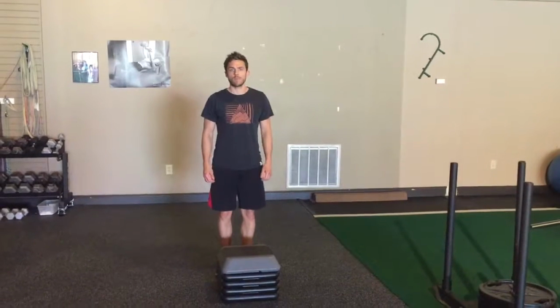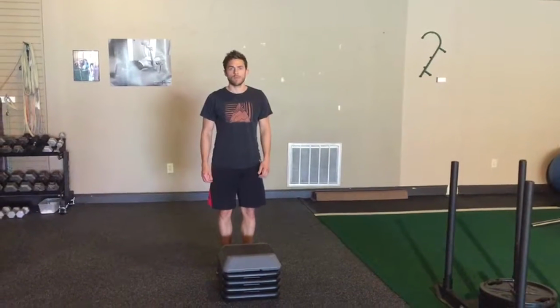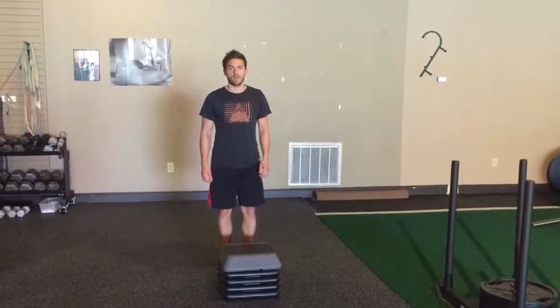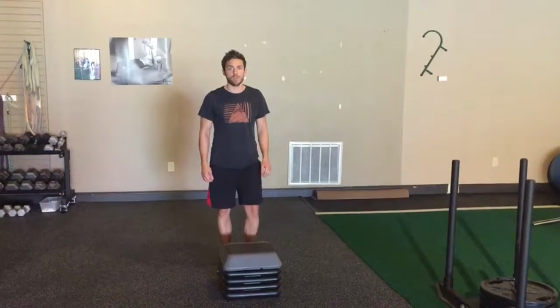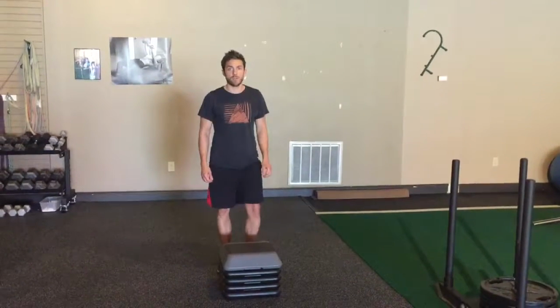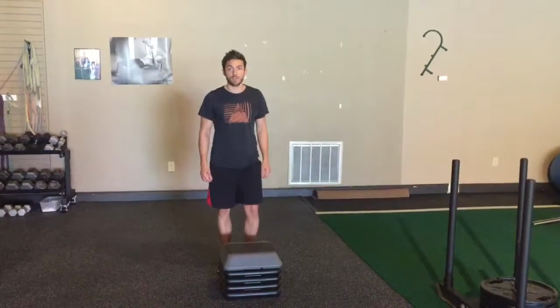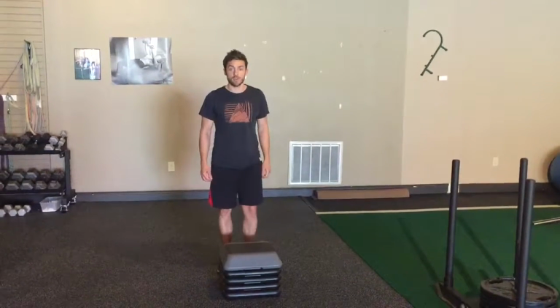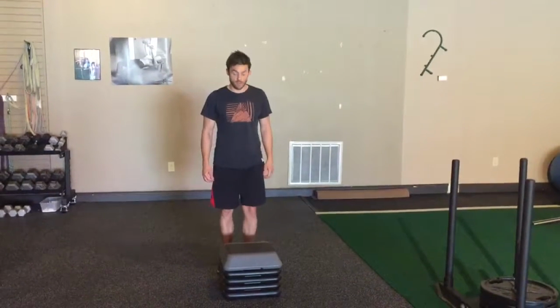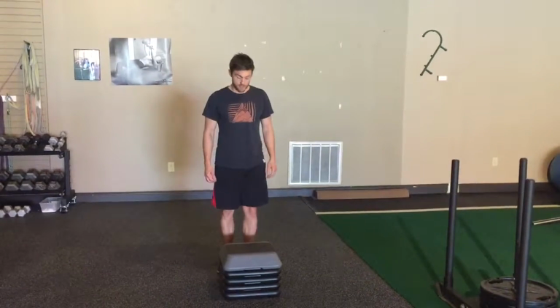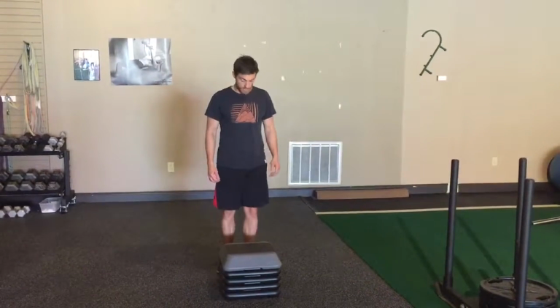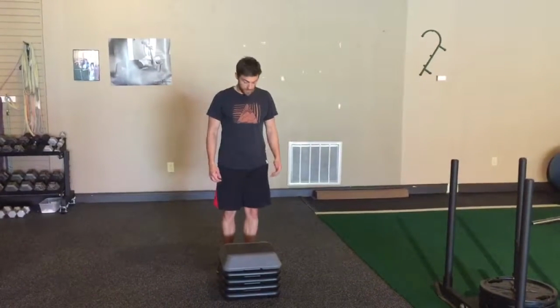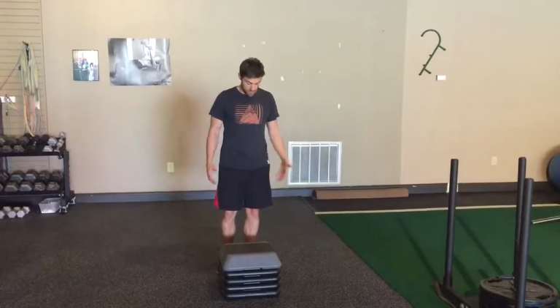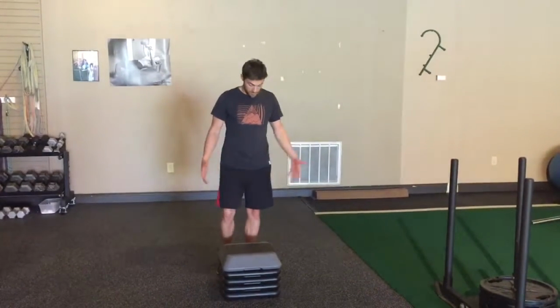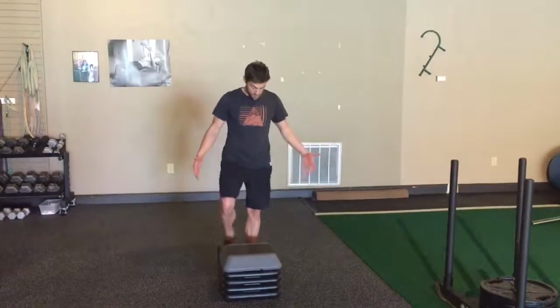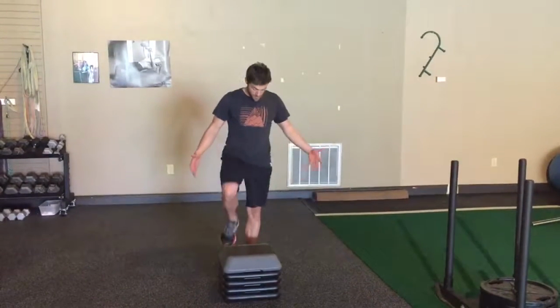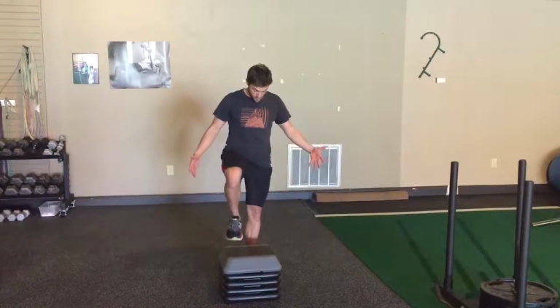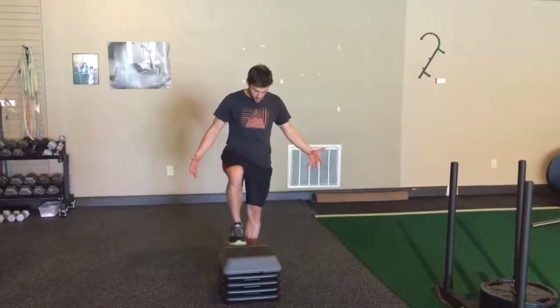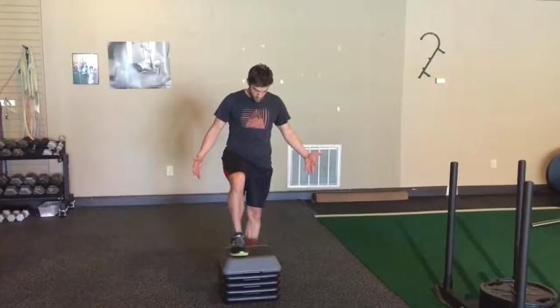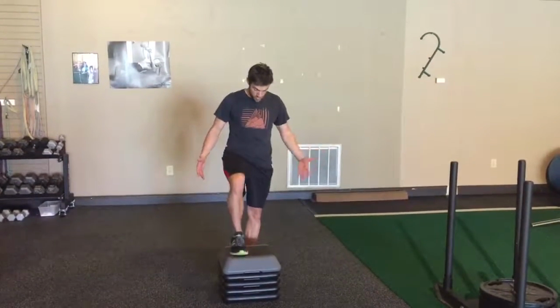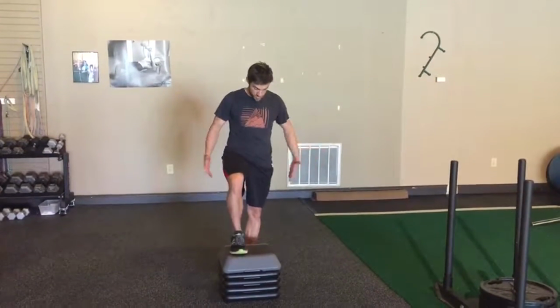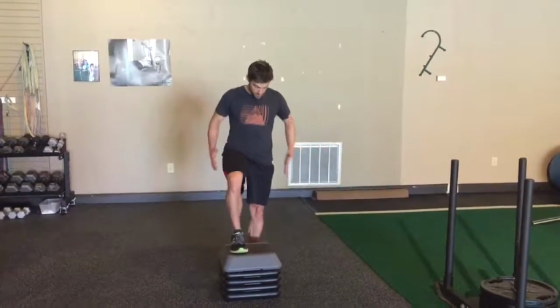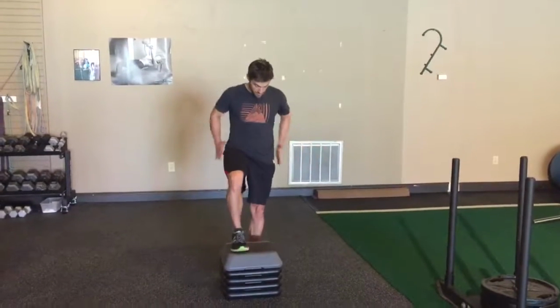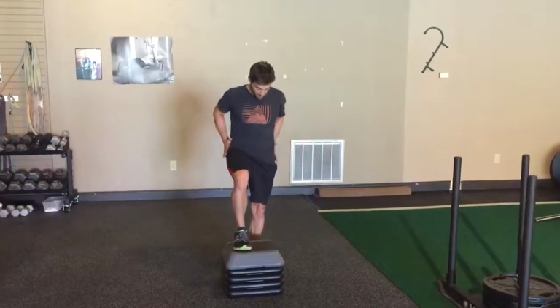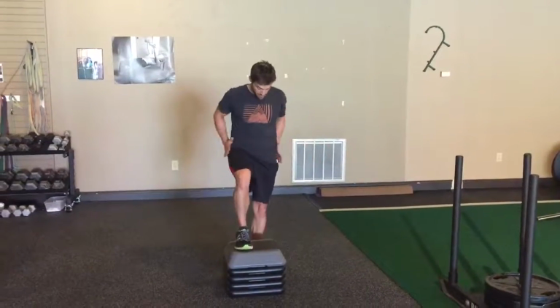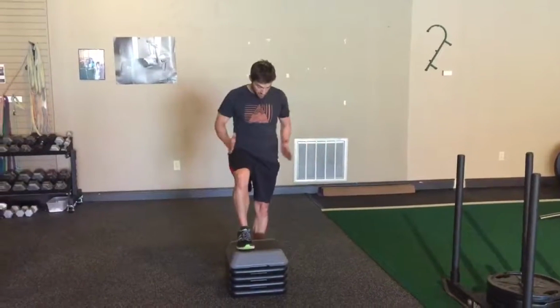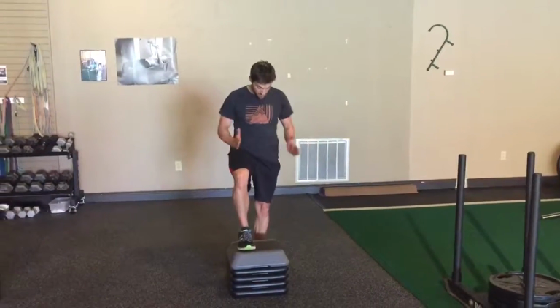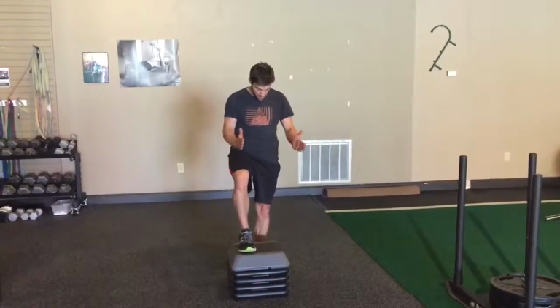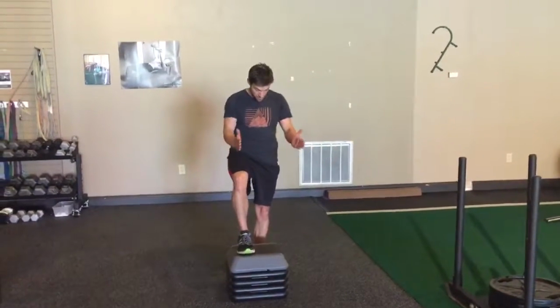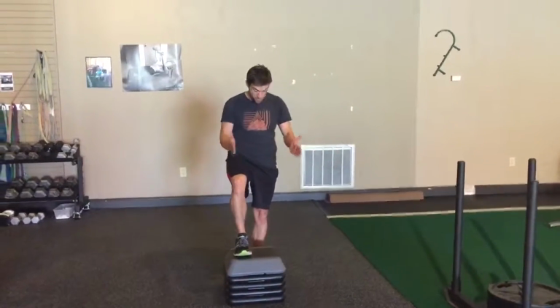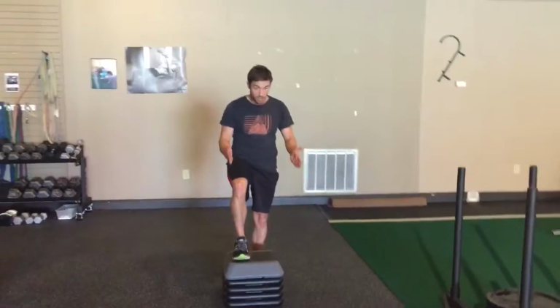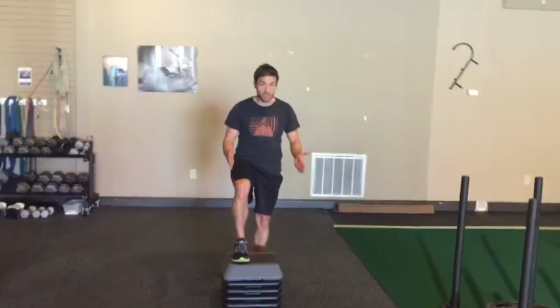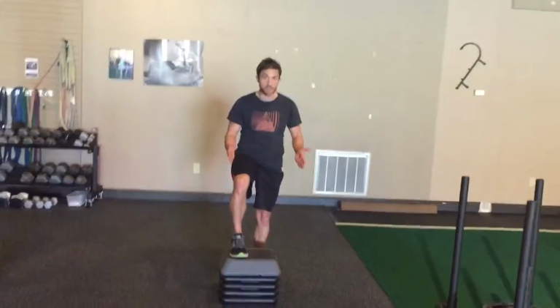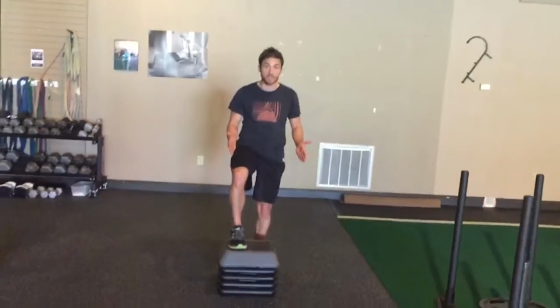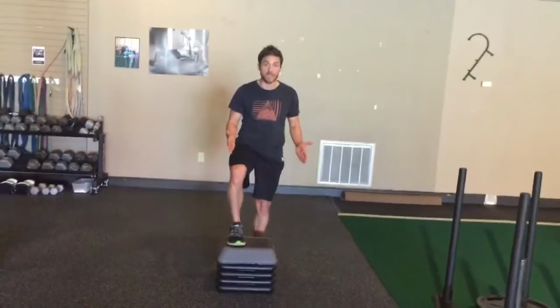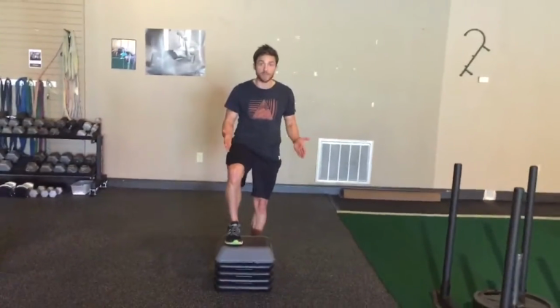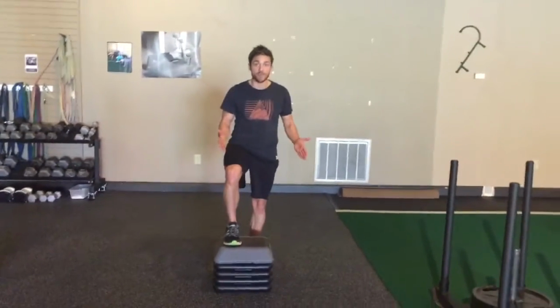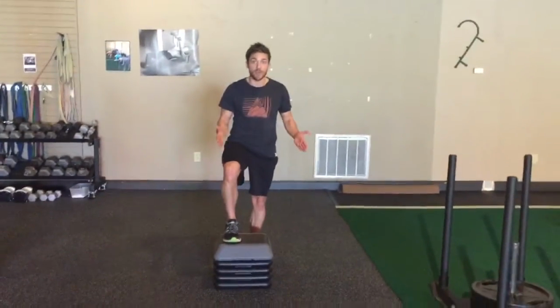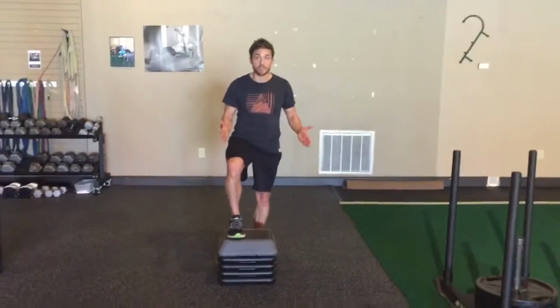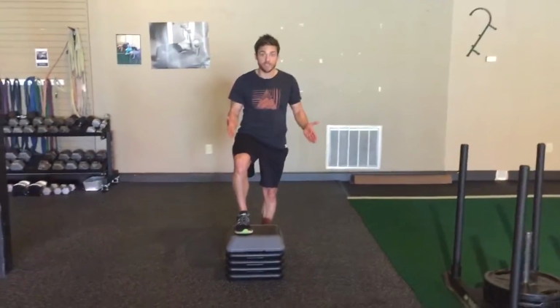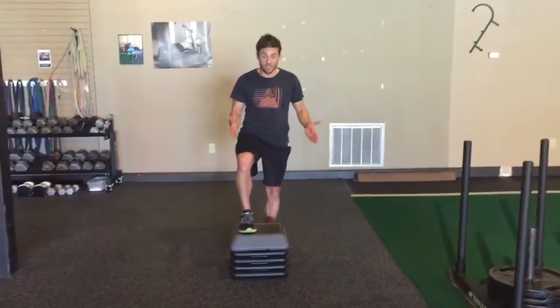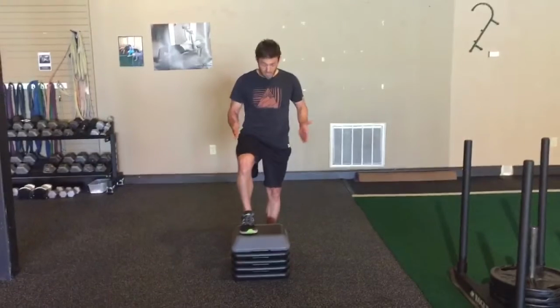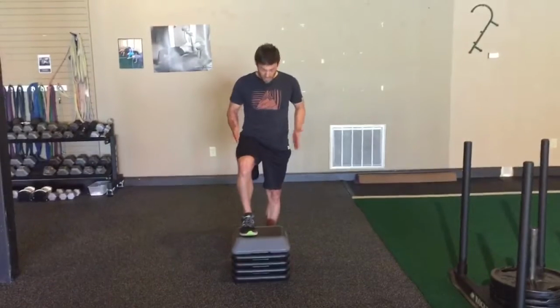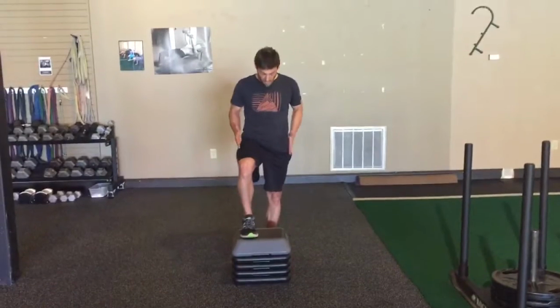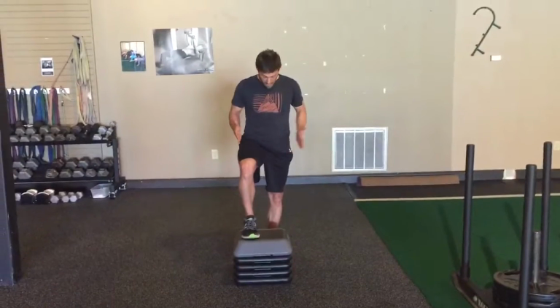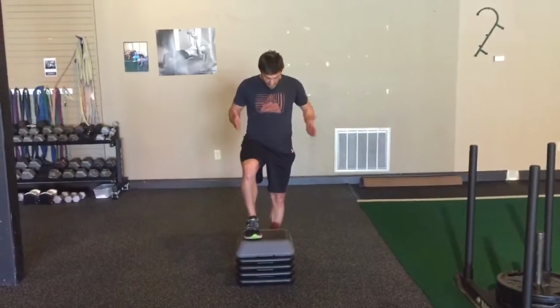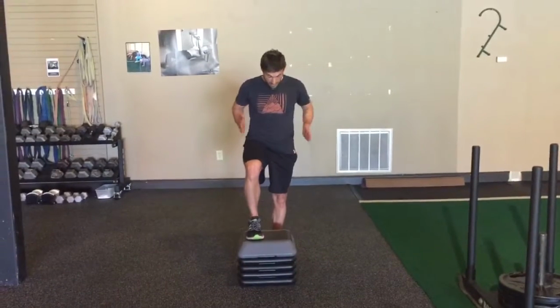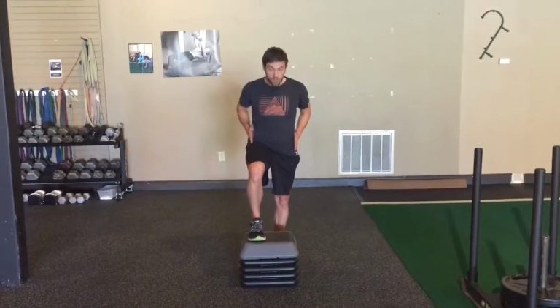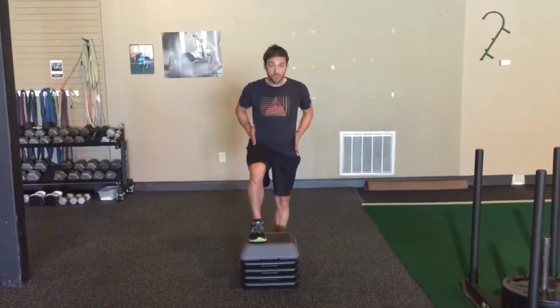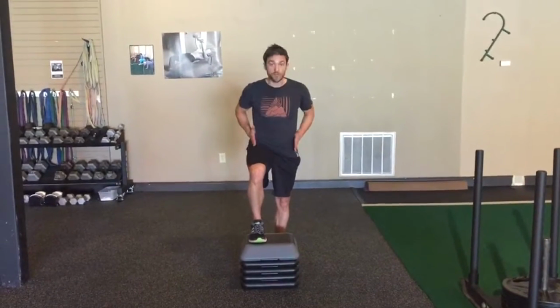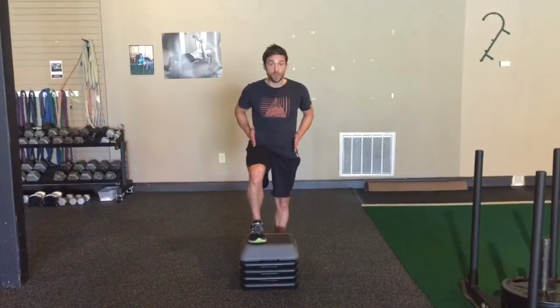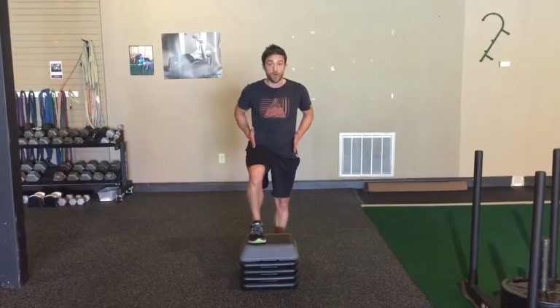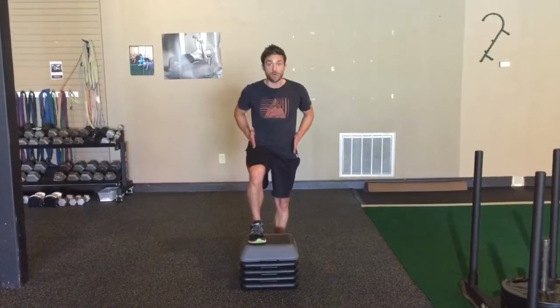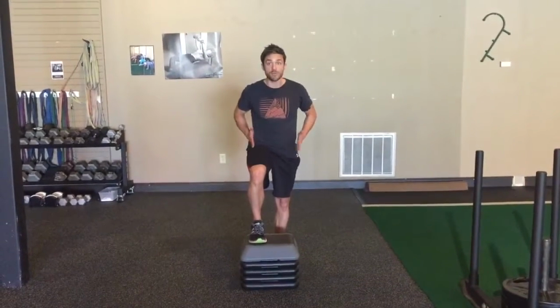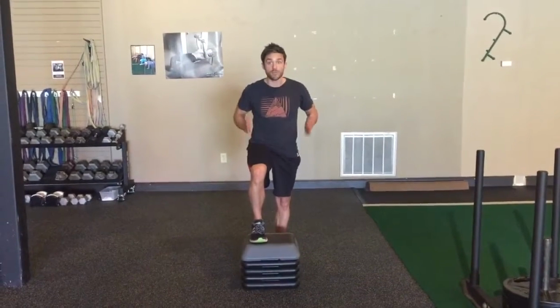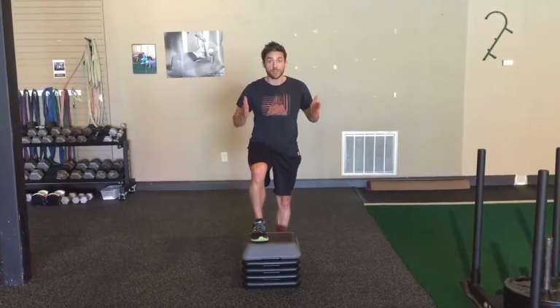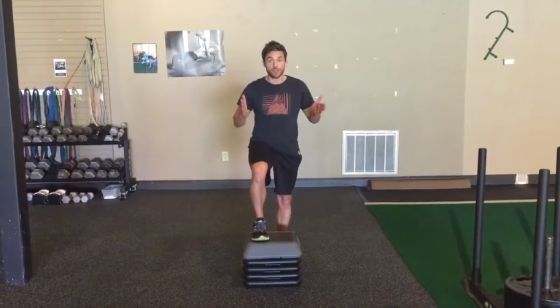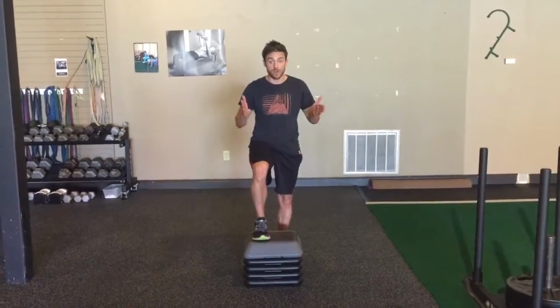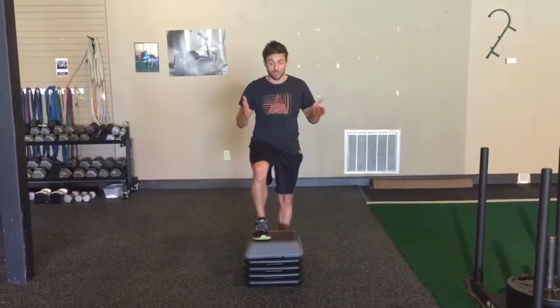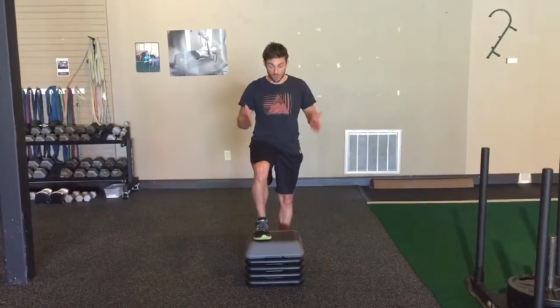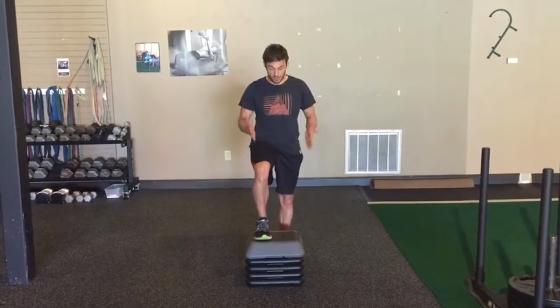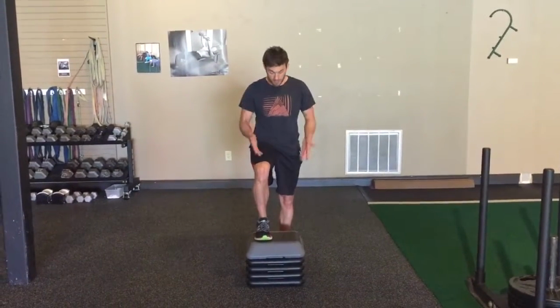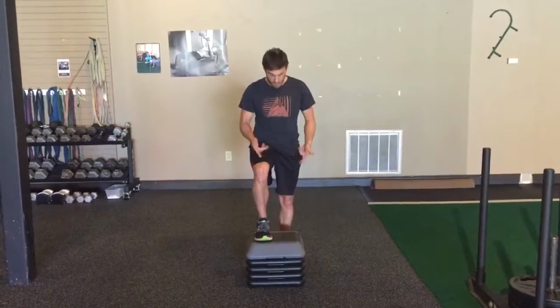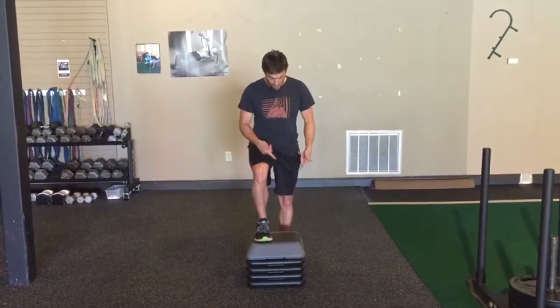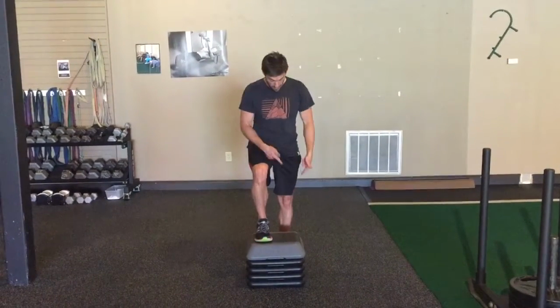Crossover step up. Normal step up — my toes are pointing in the same direction, hips are forward. The crossover step up.